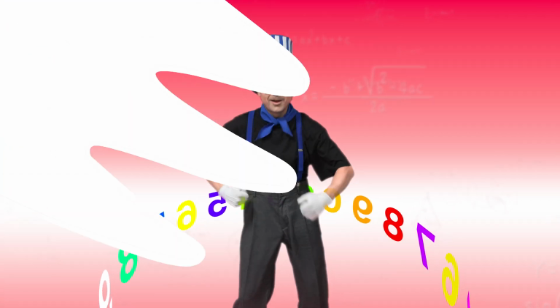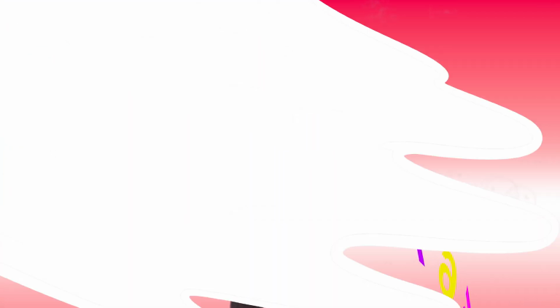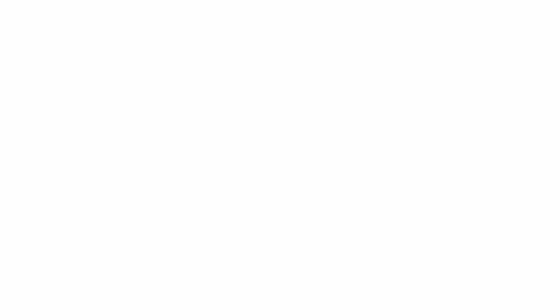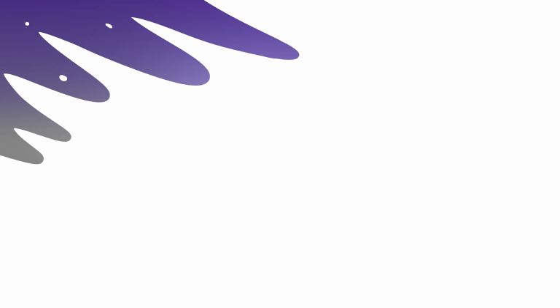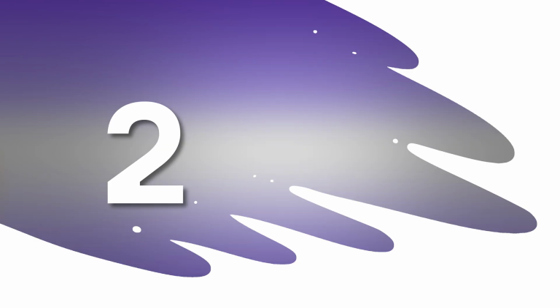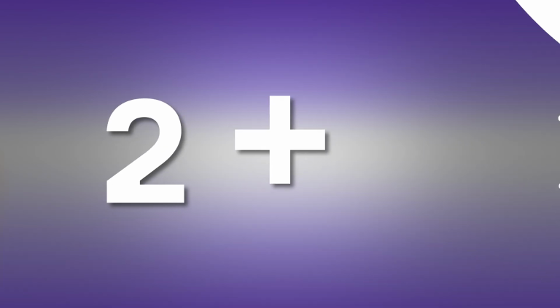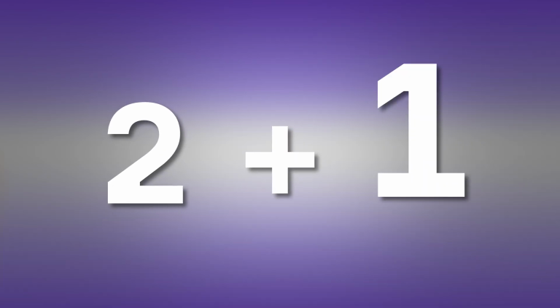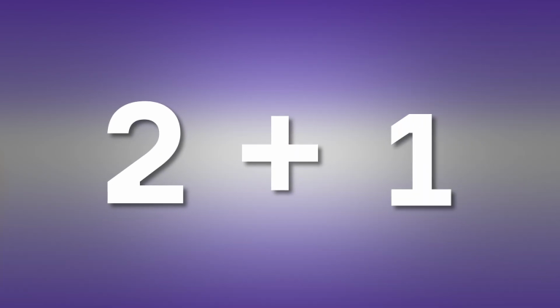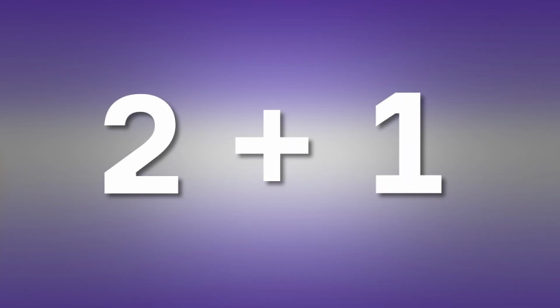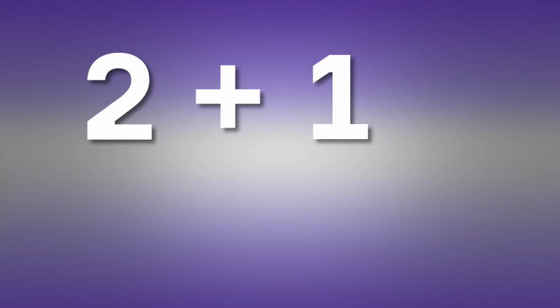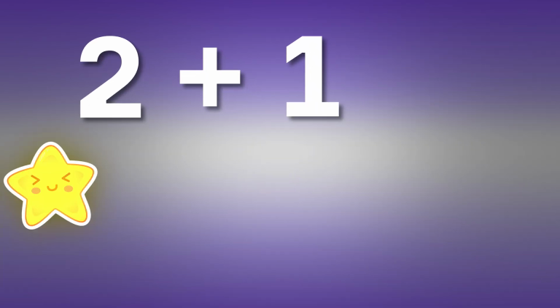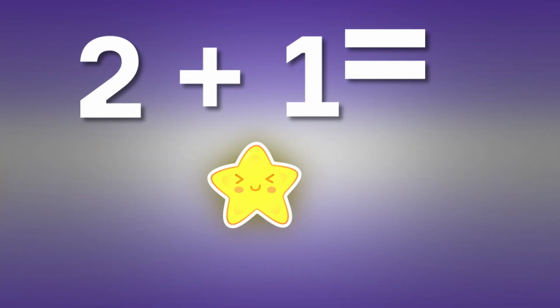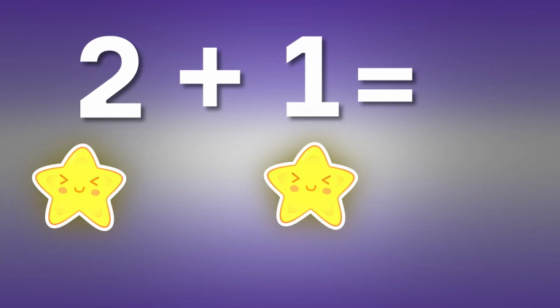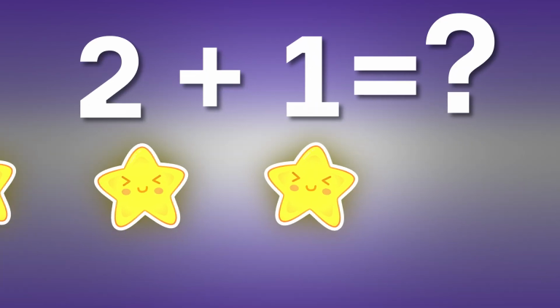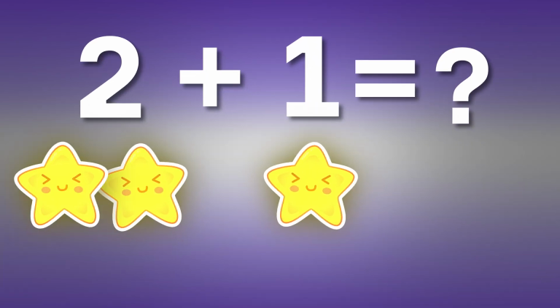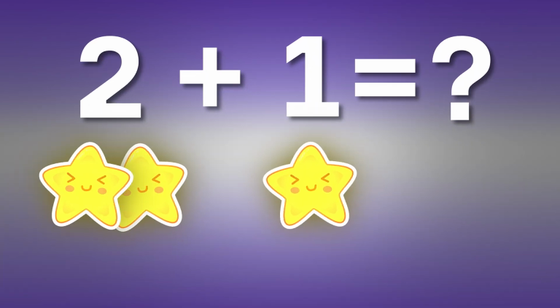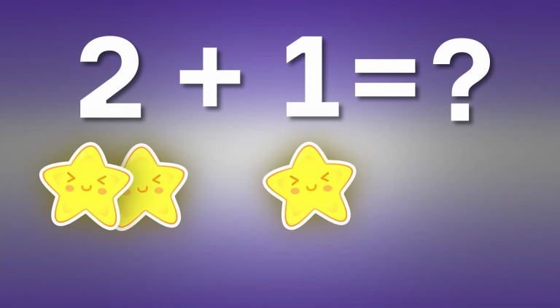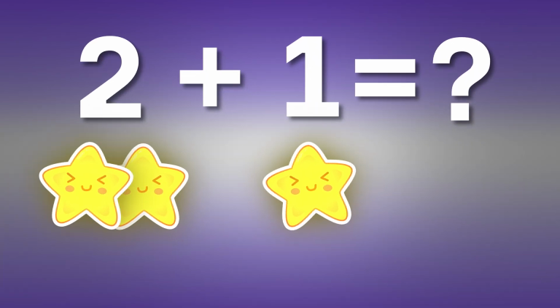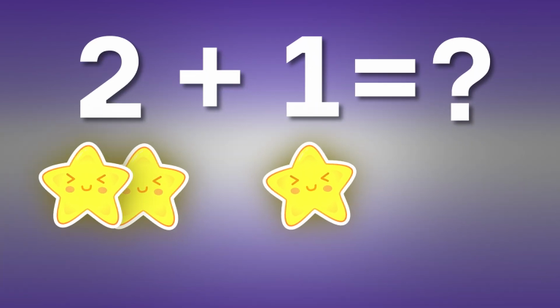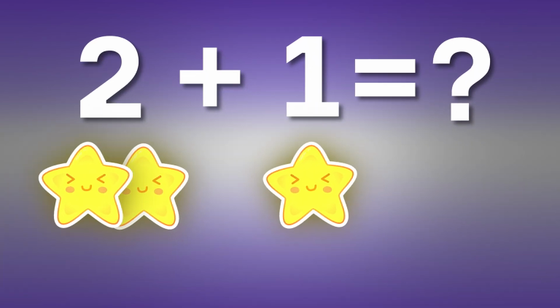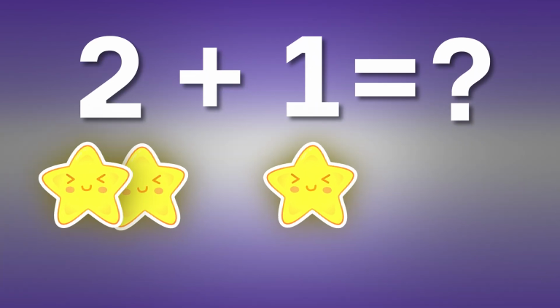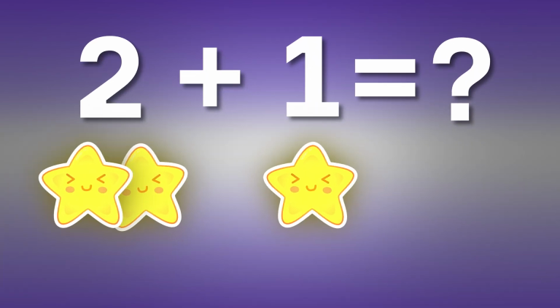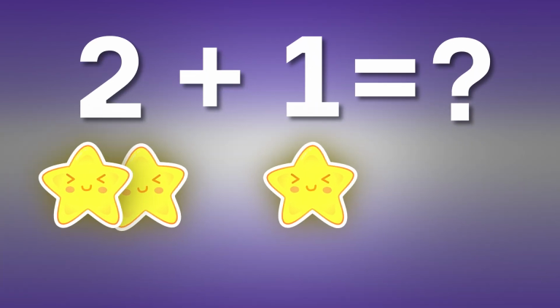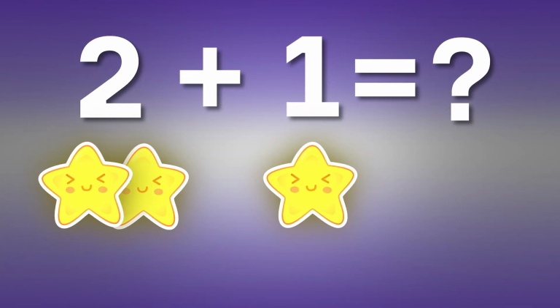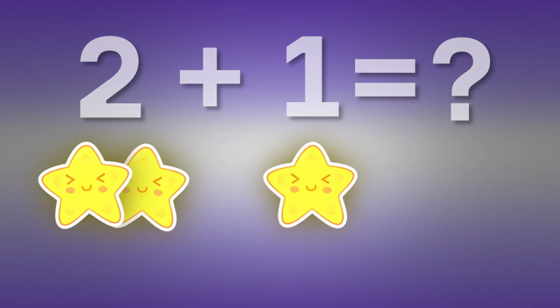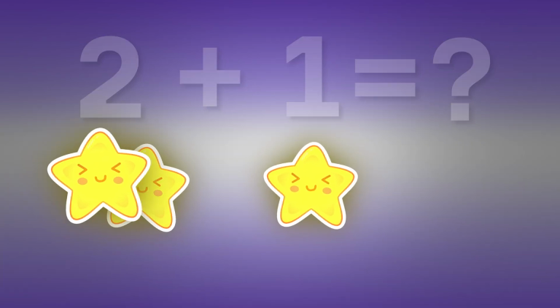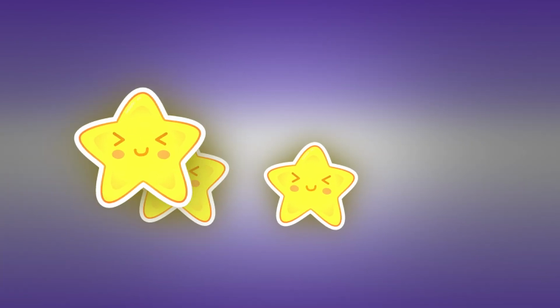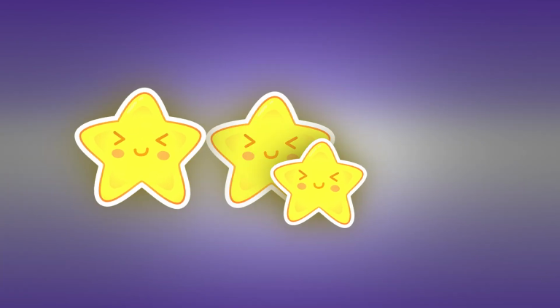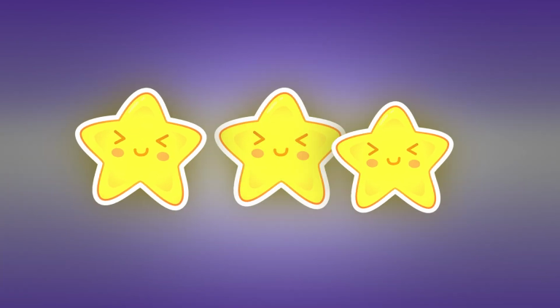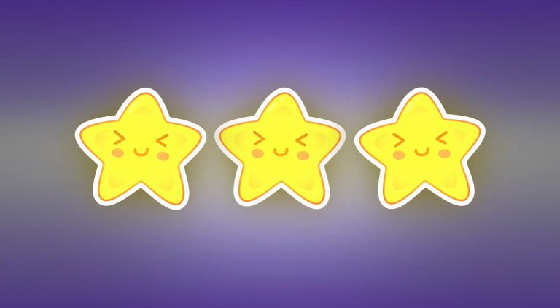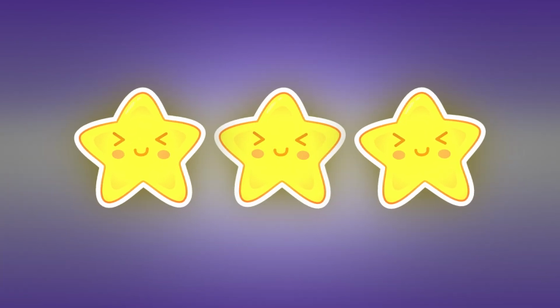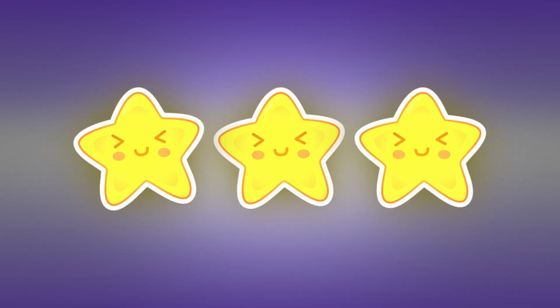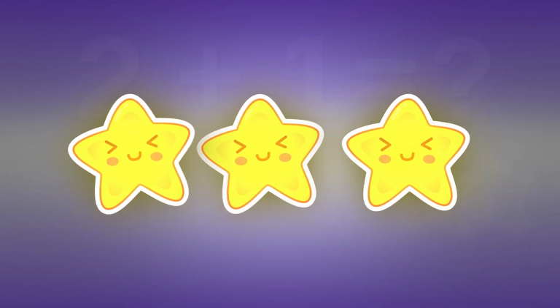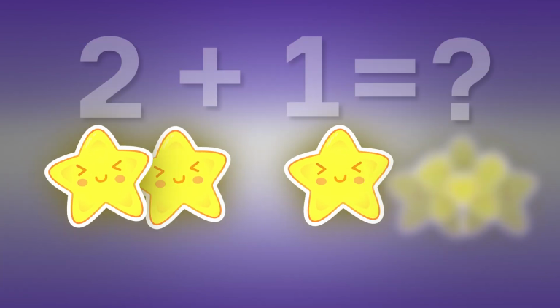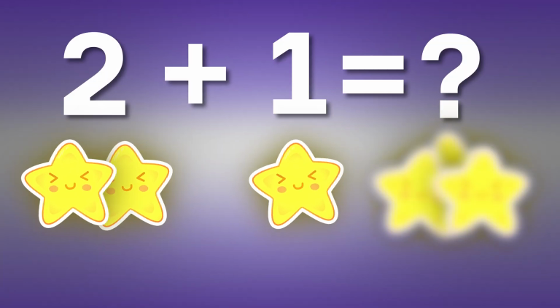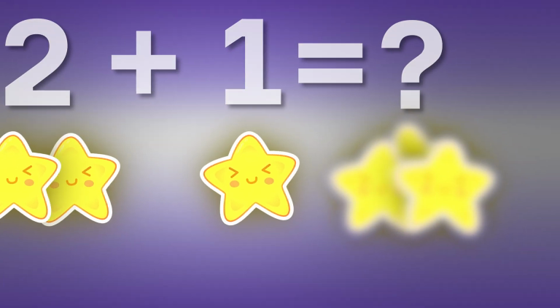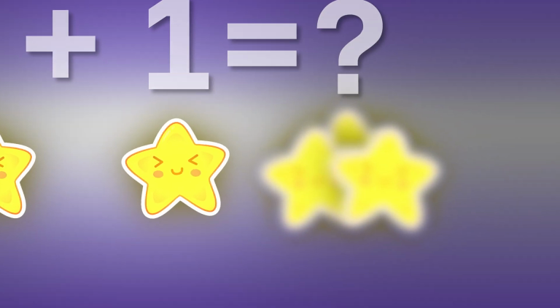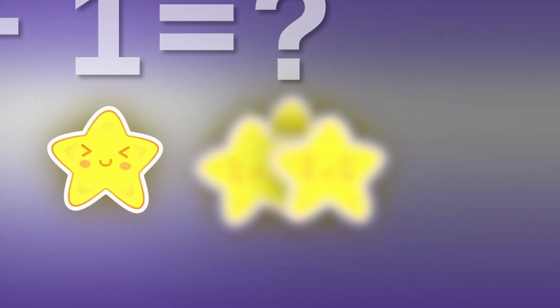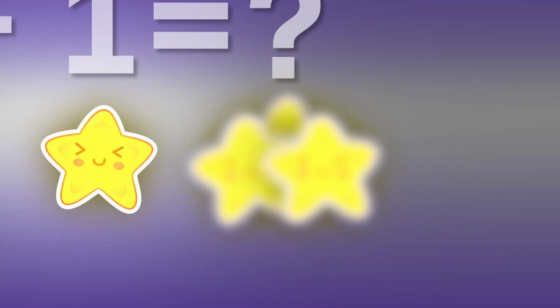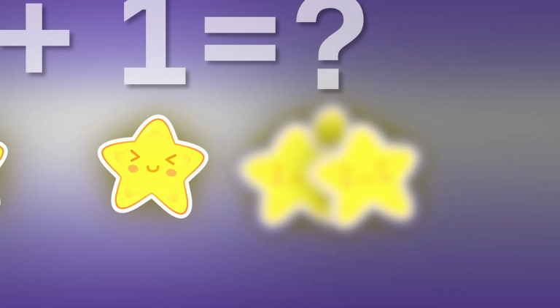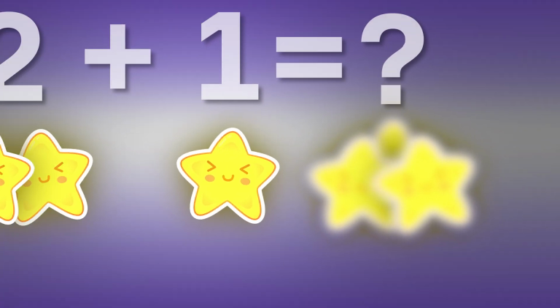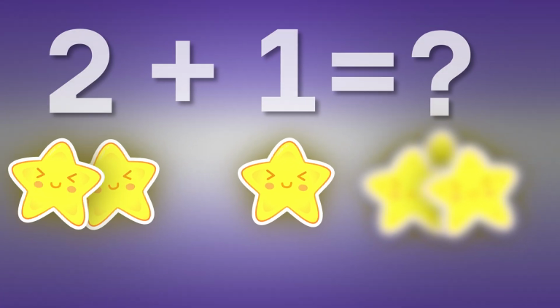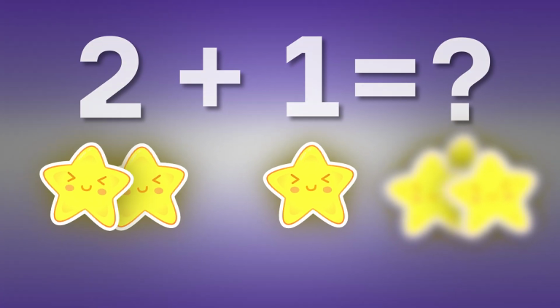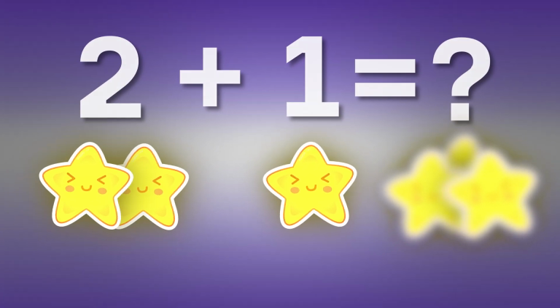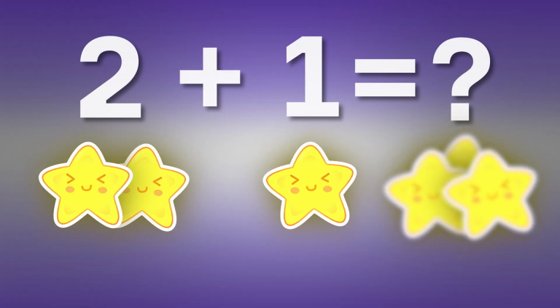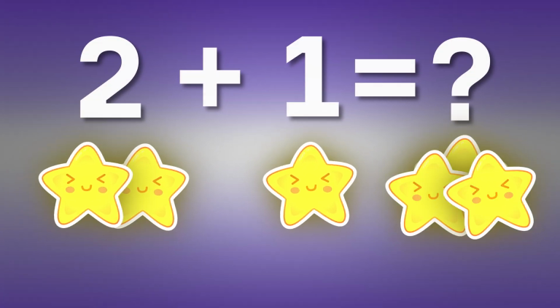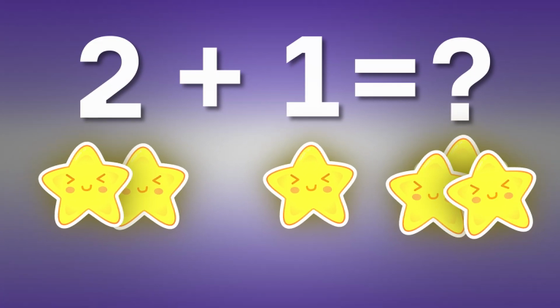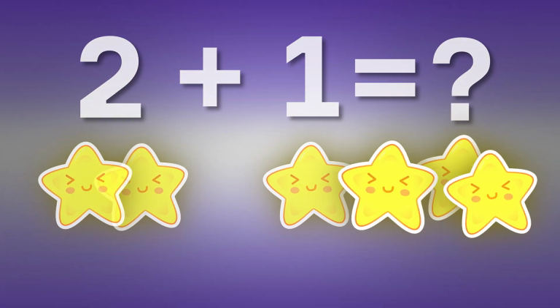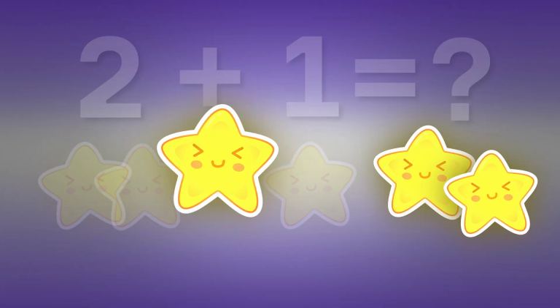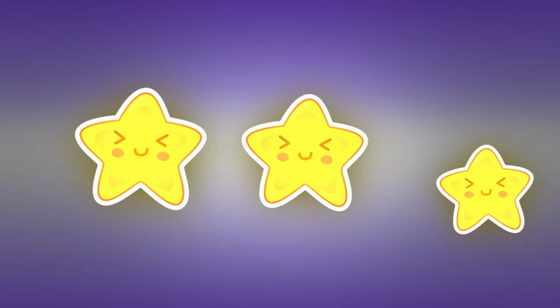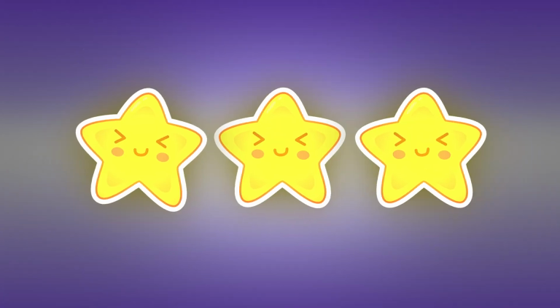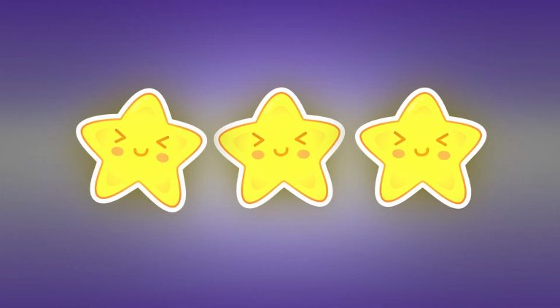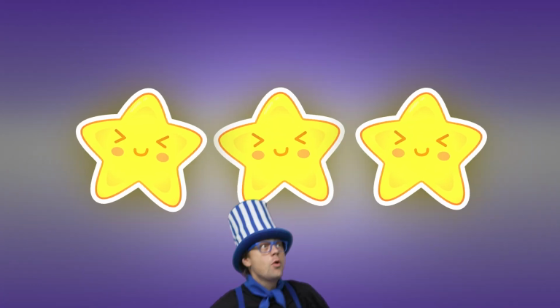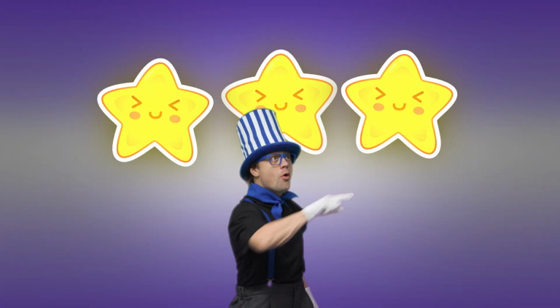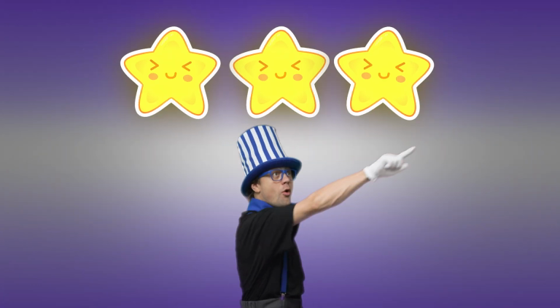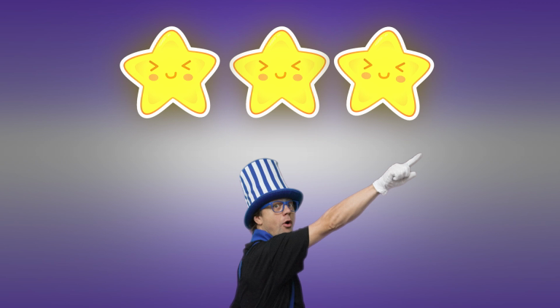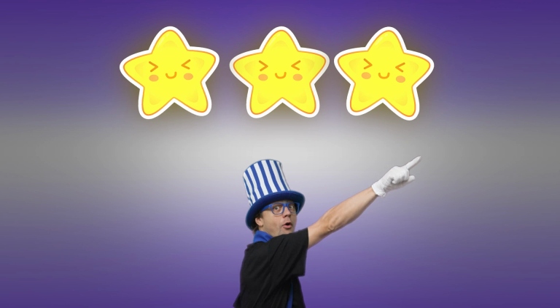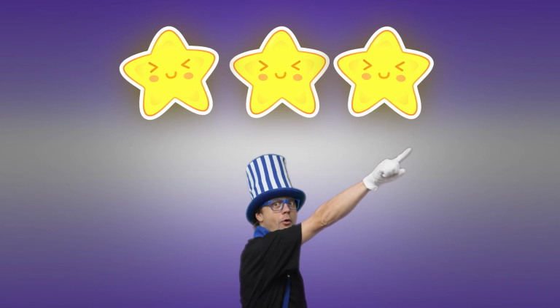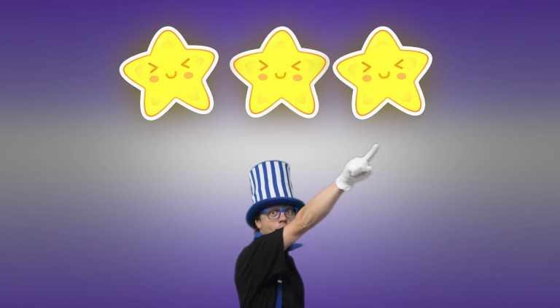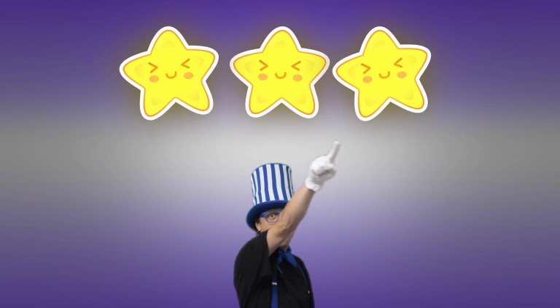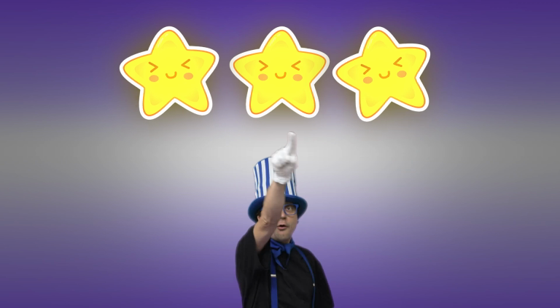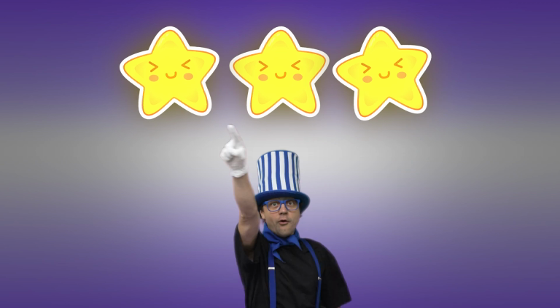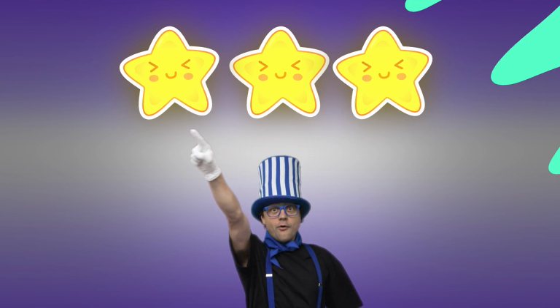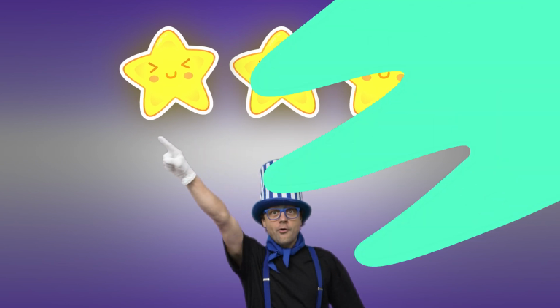Two plus one, count and see. The answer is one, two, three. Look to the right, match them all. Three shiny stars, big and small.